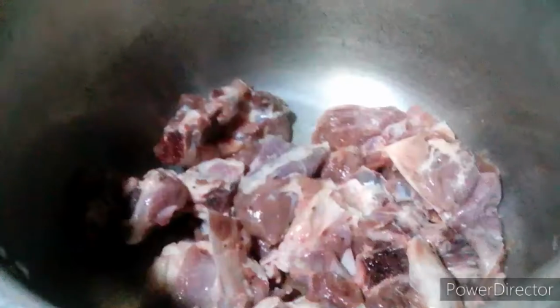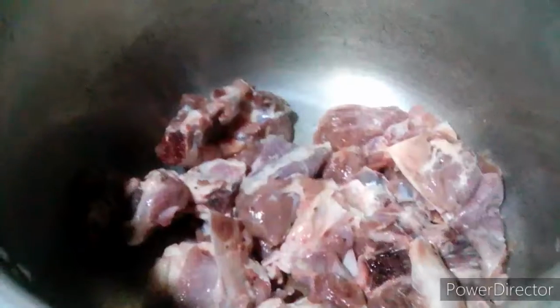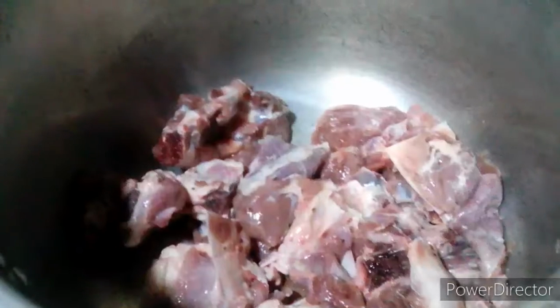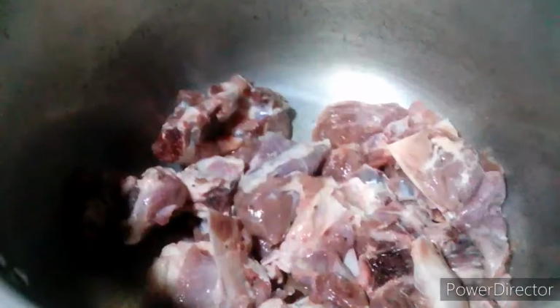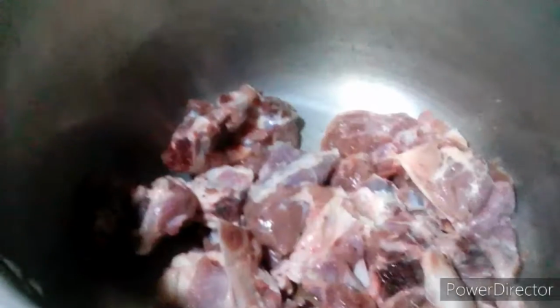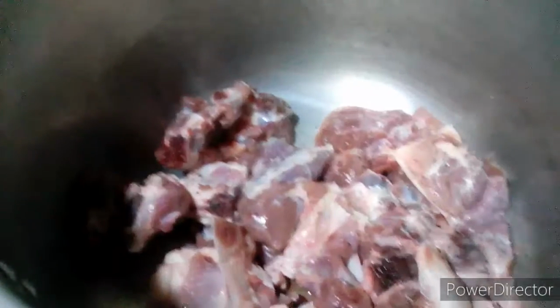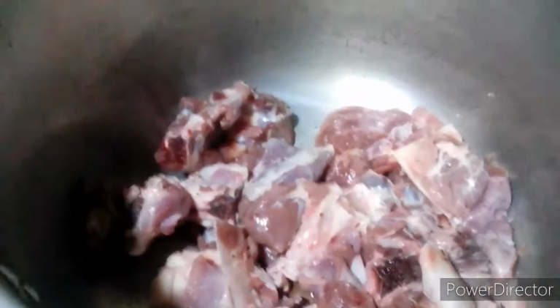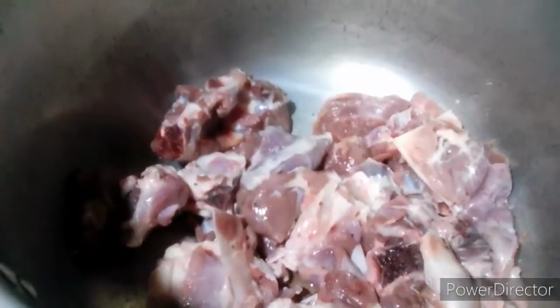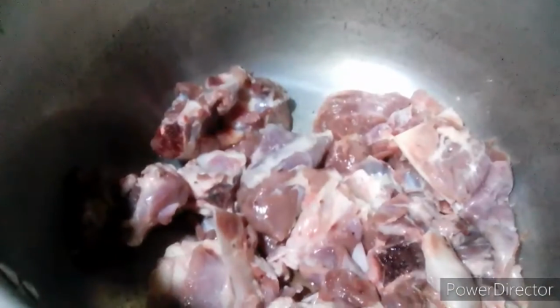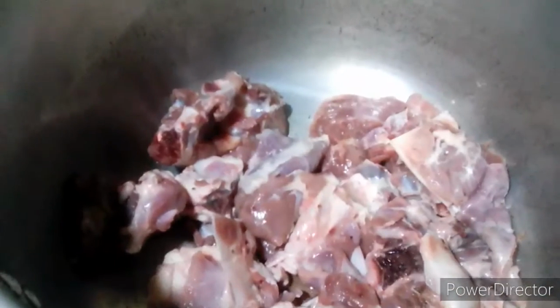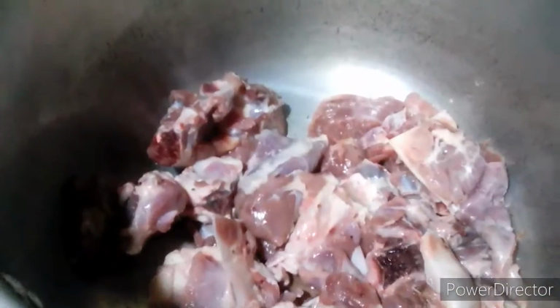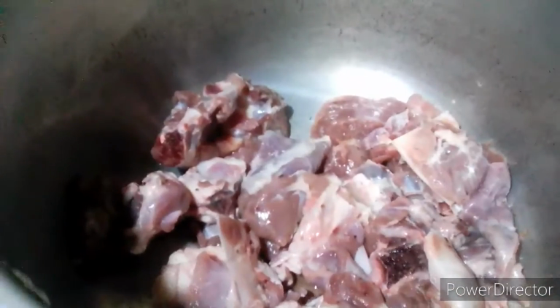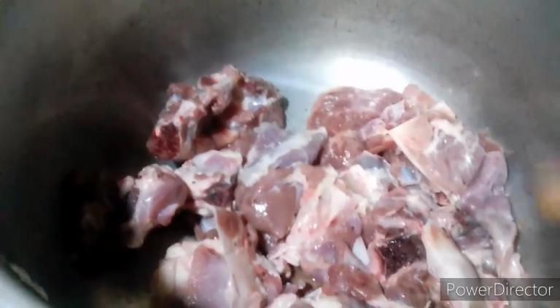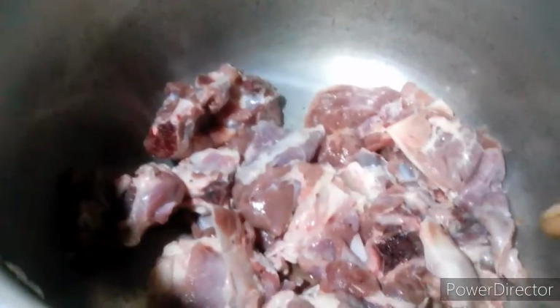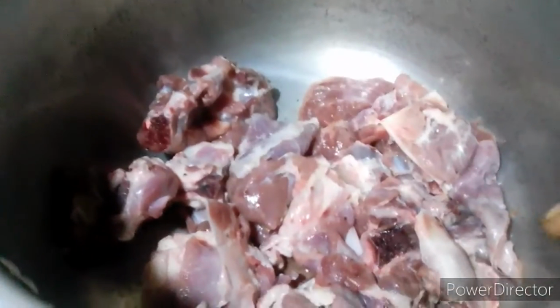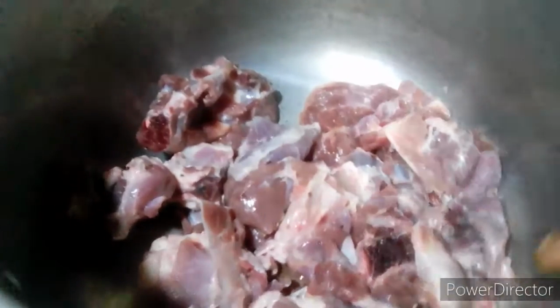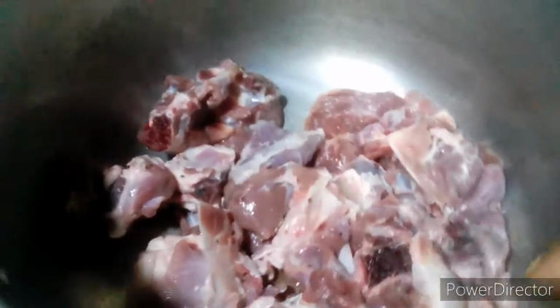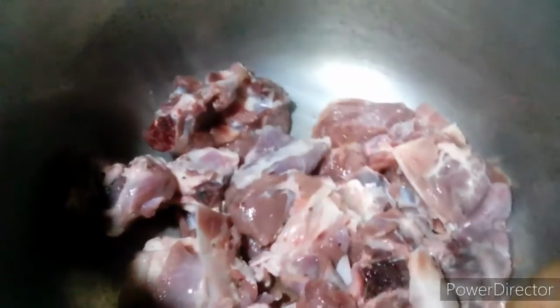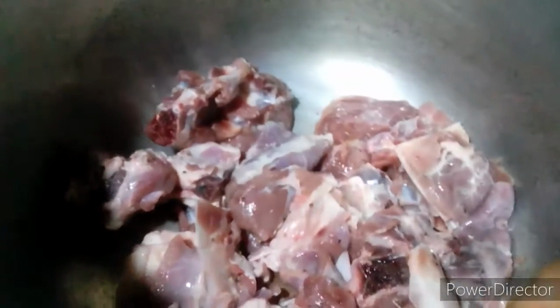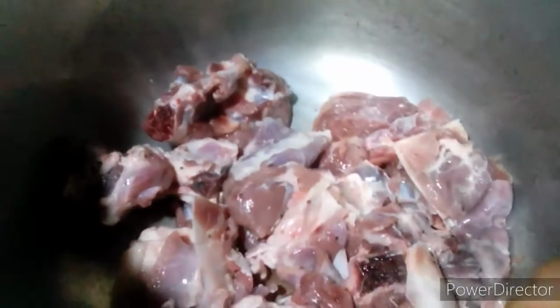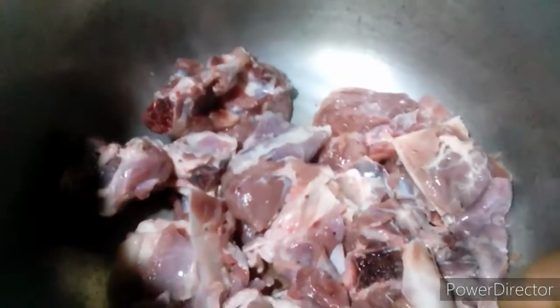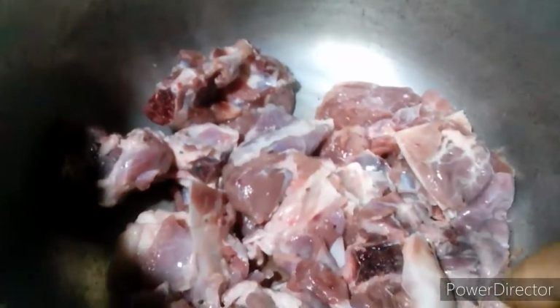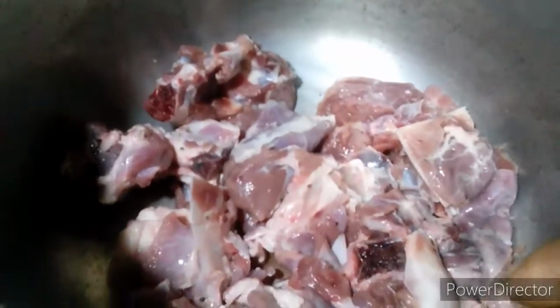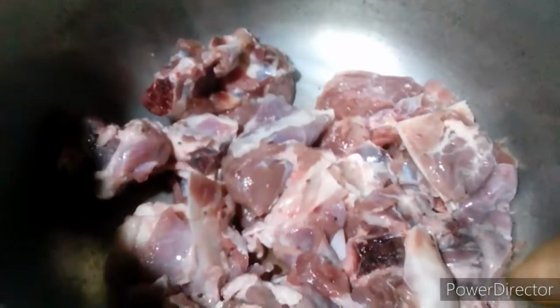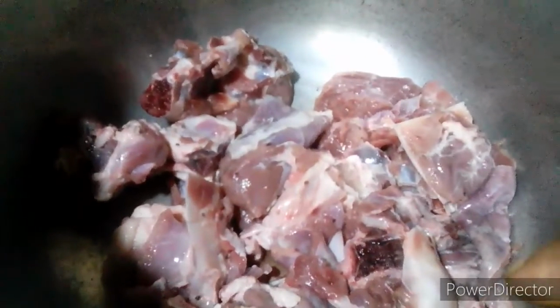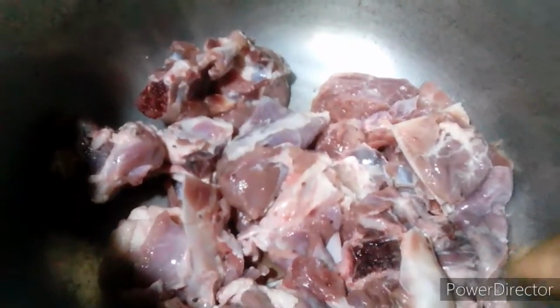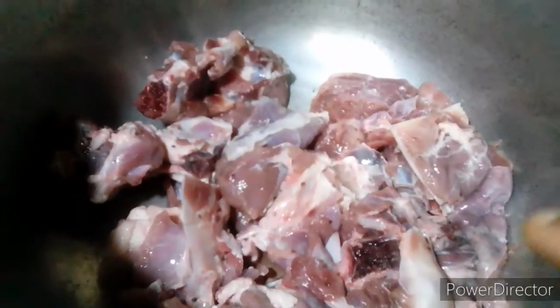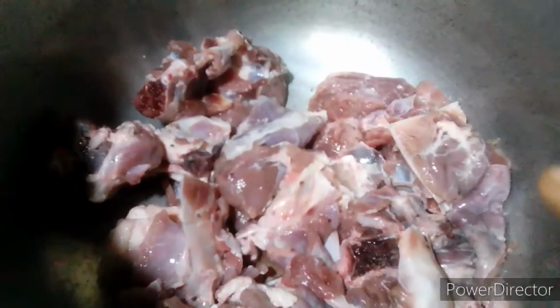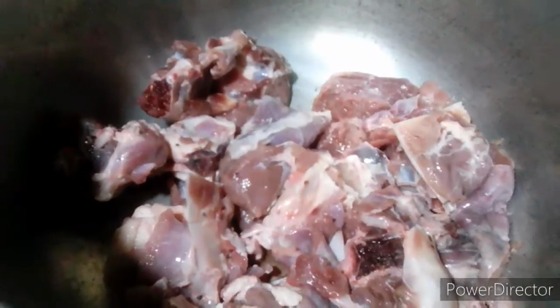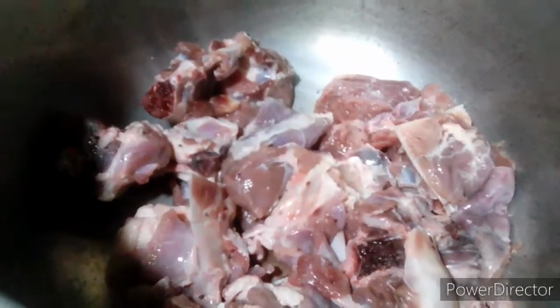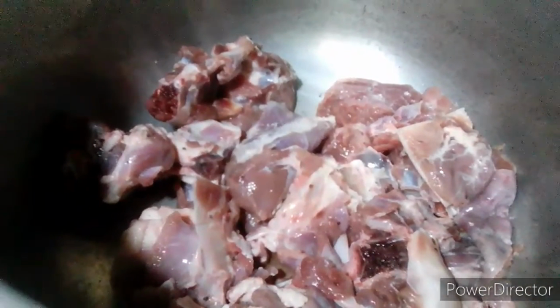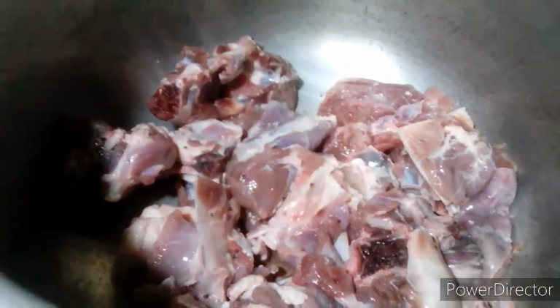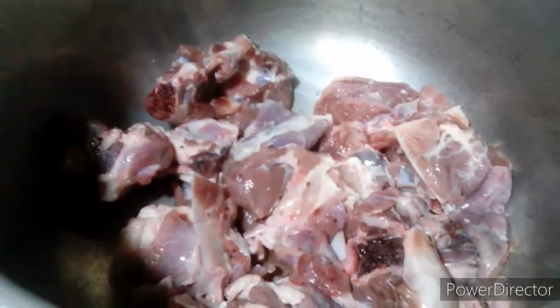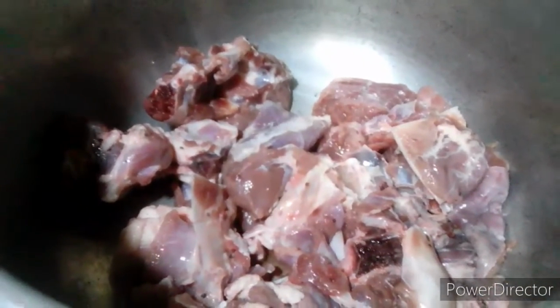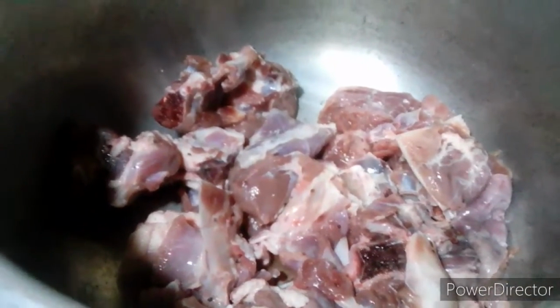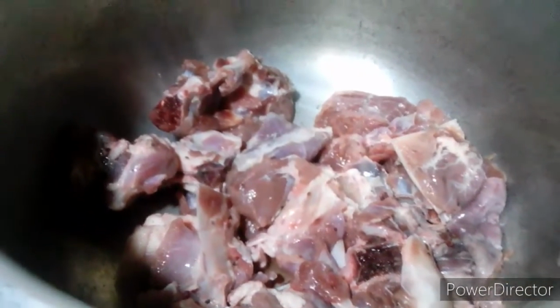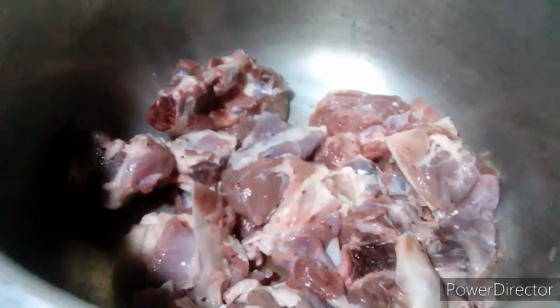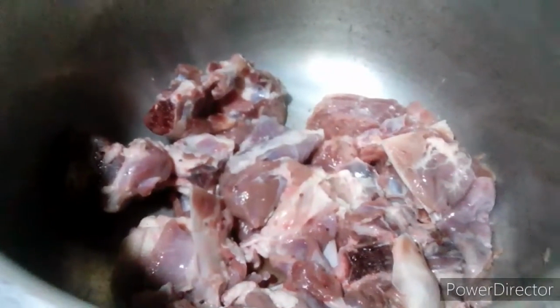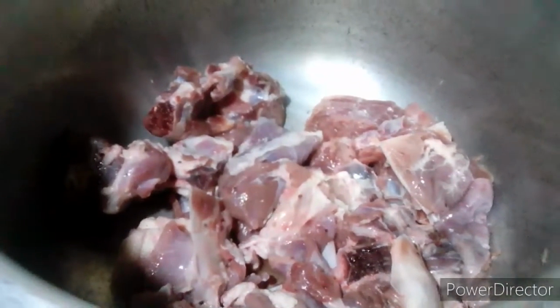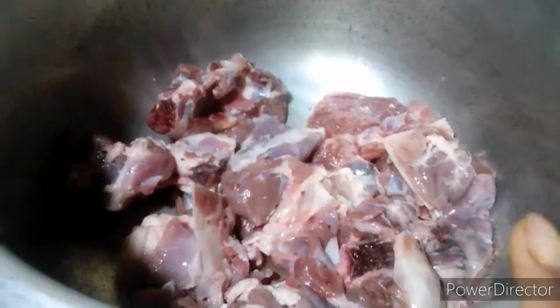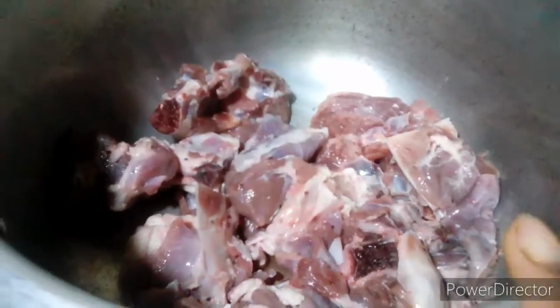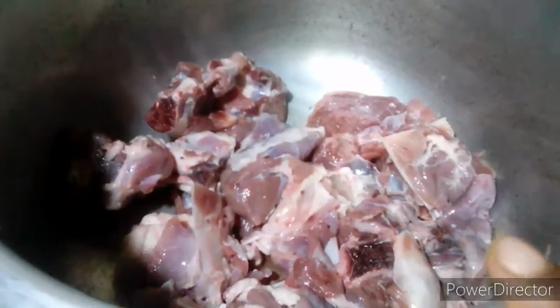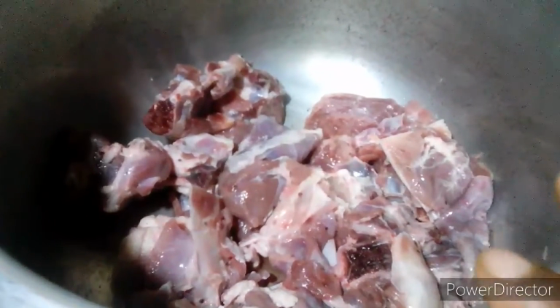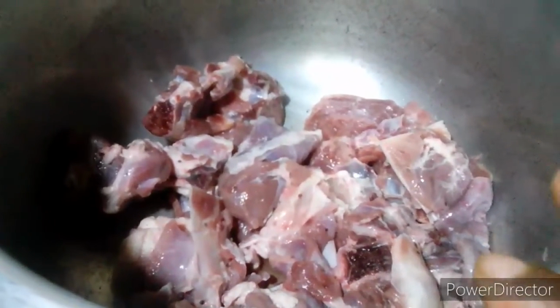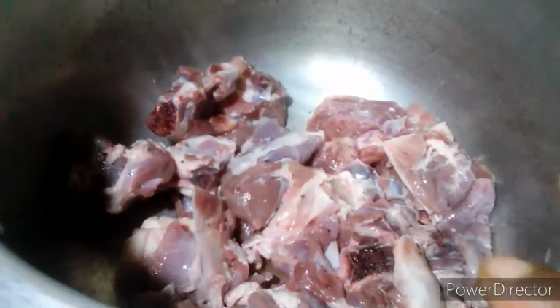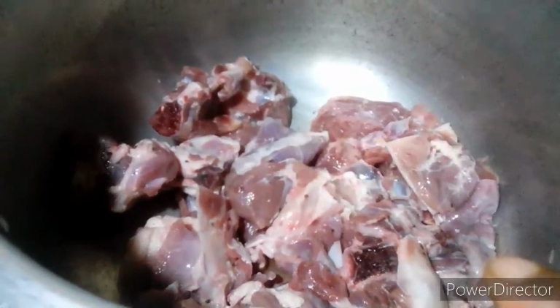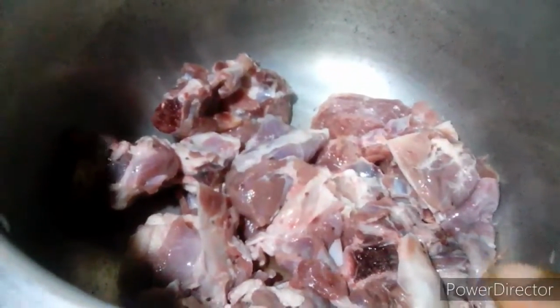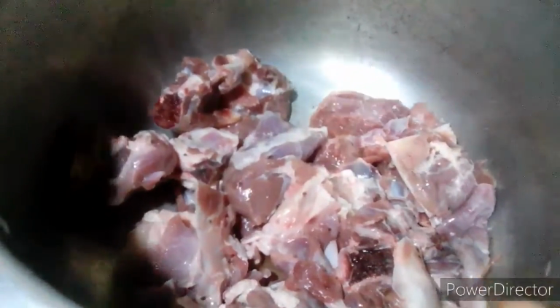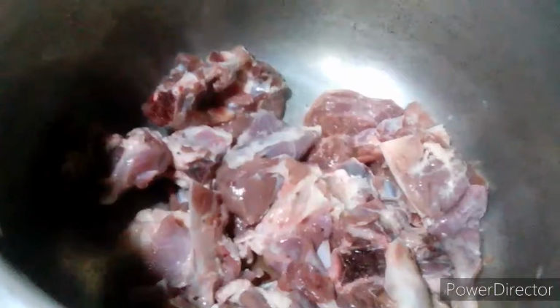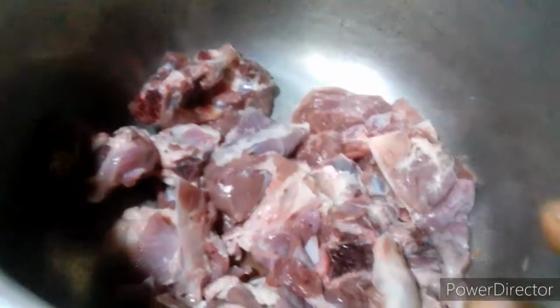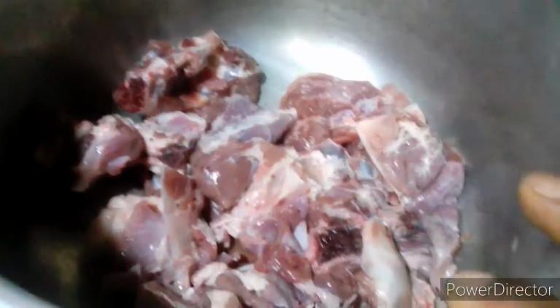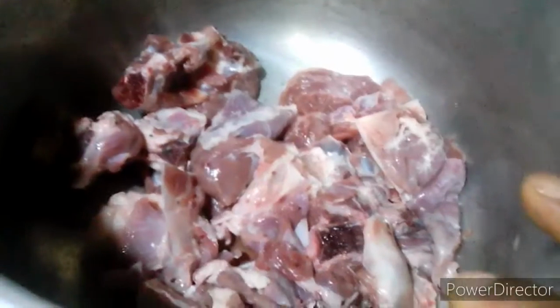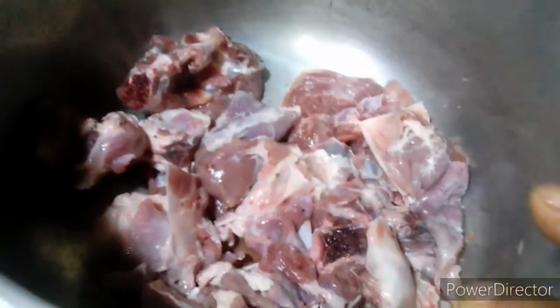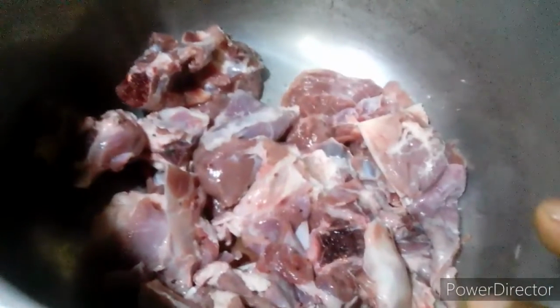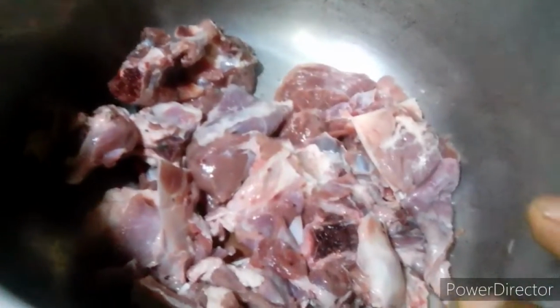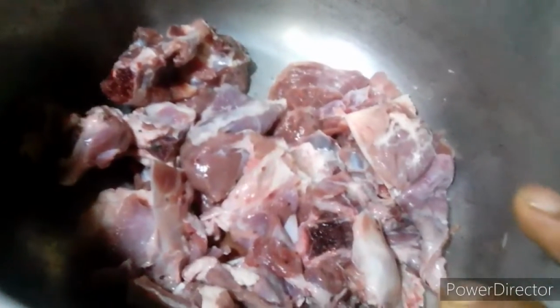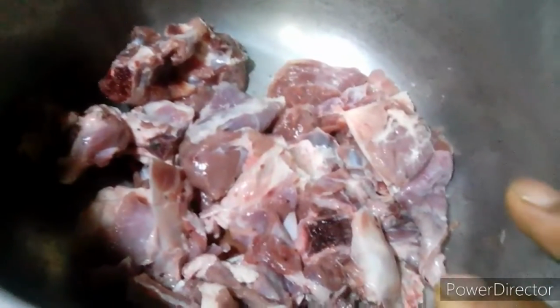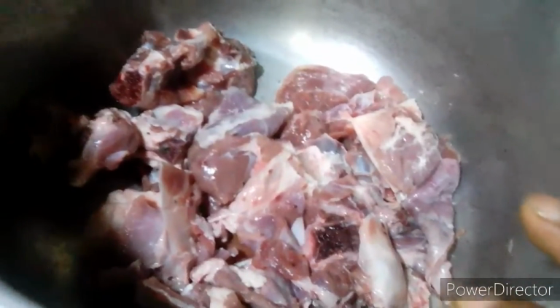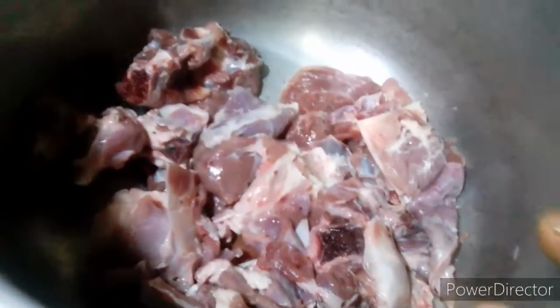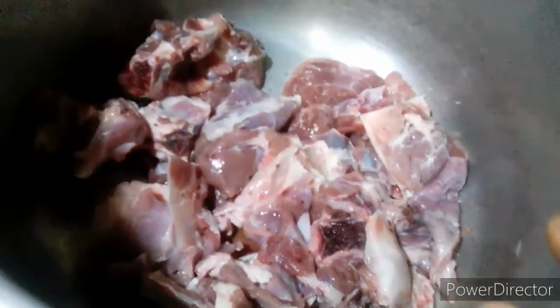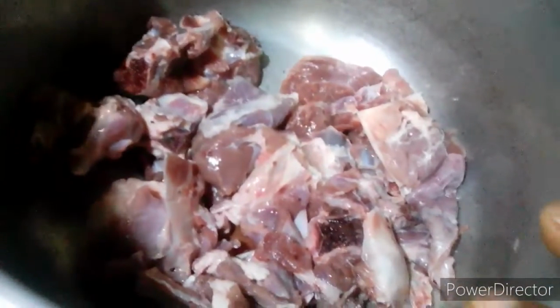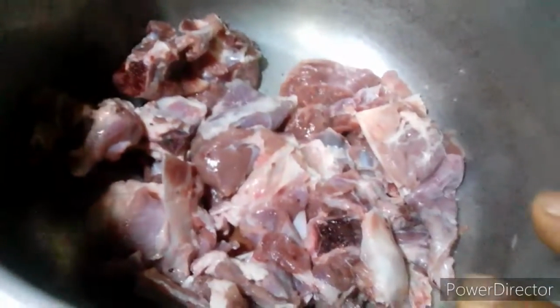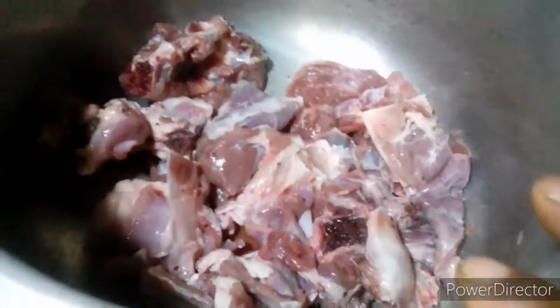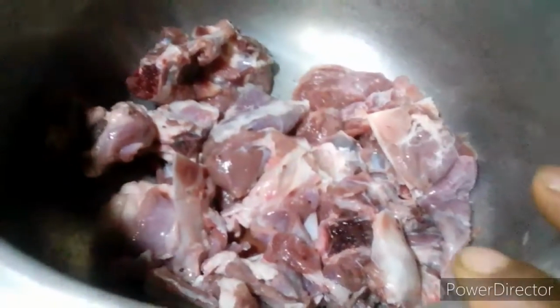In the name of Allah, peace be upon you. All for you, Cooking and Vlog in Kitchen. Today I am making a very easy recipe.